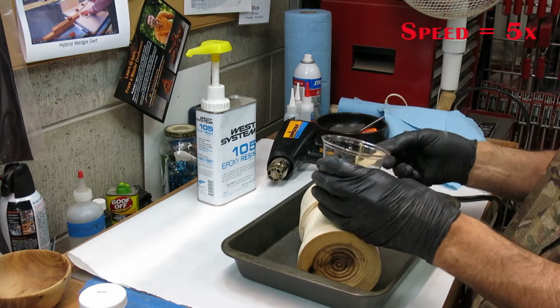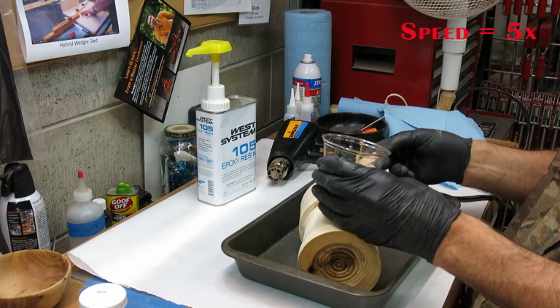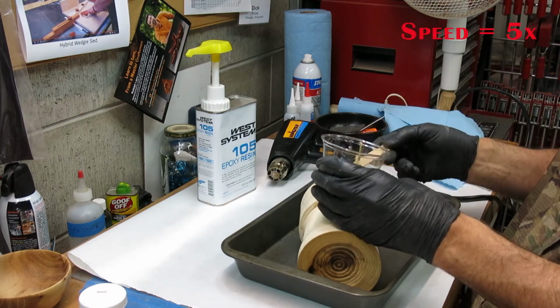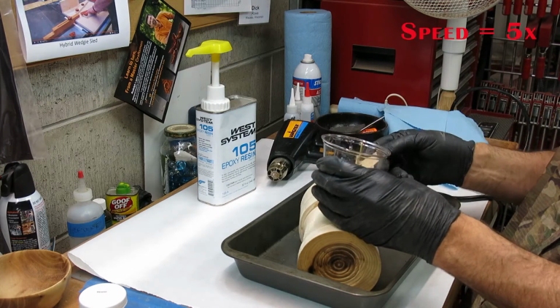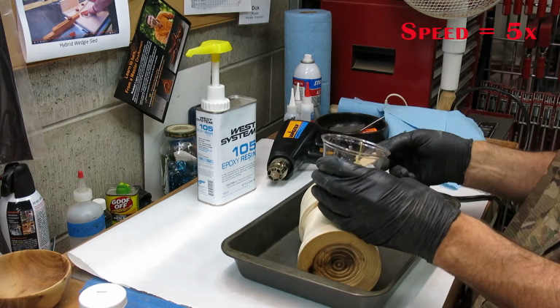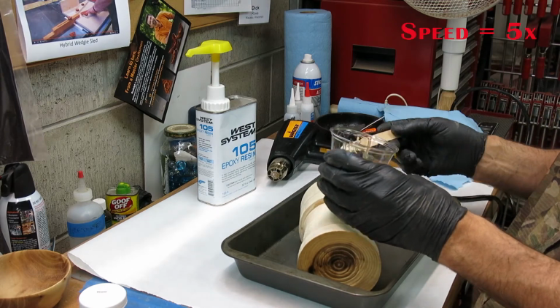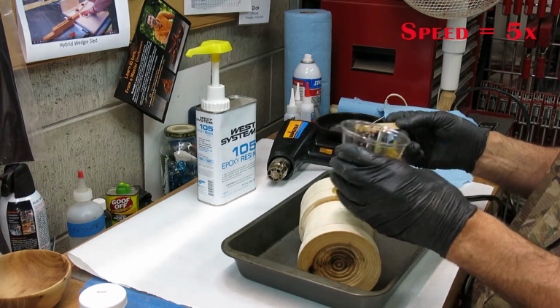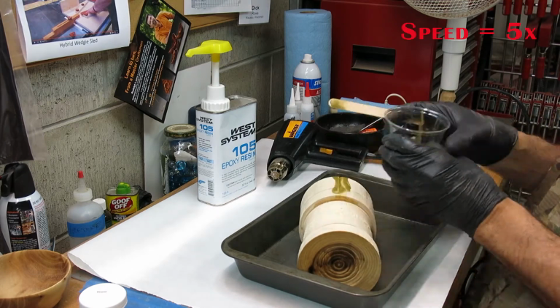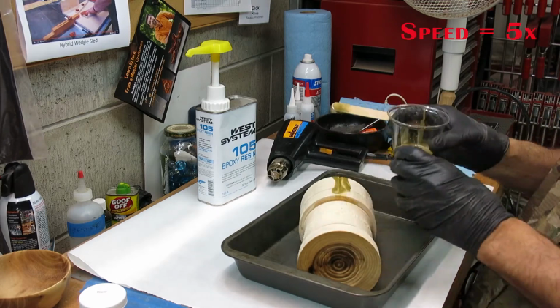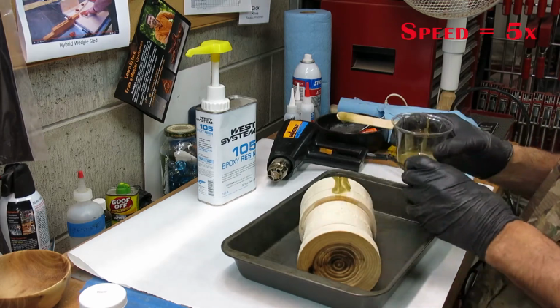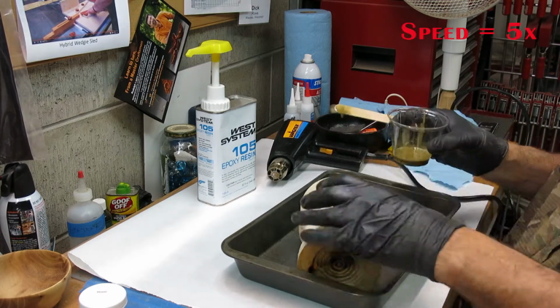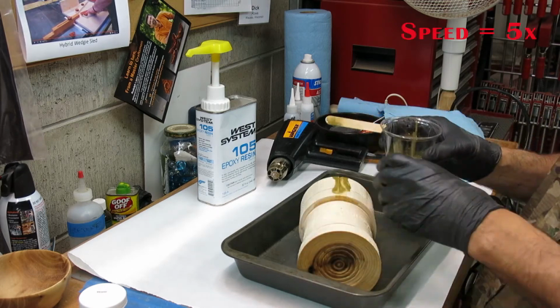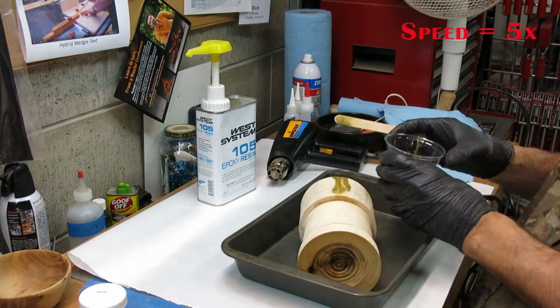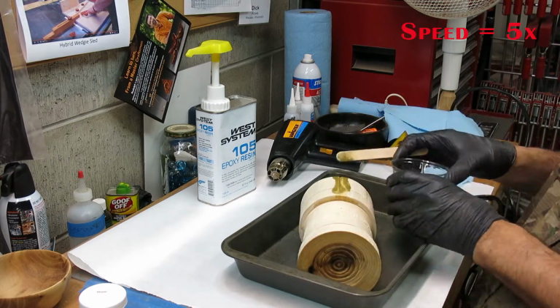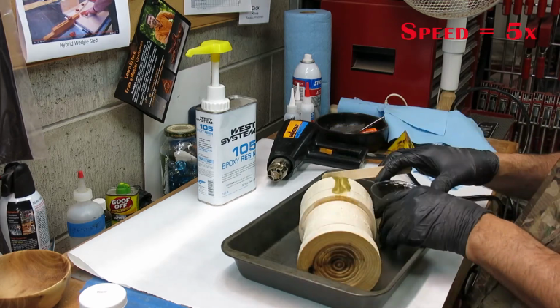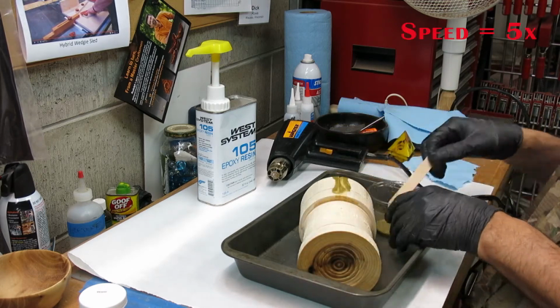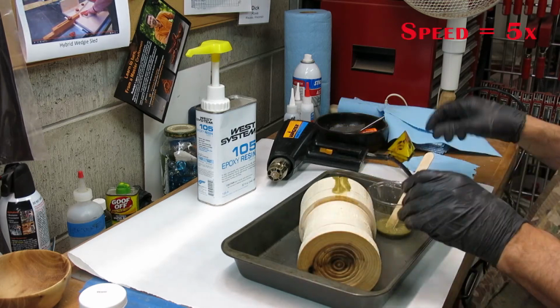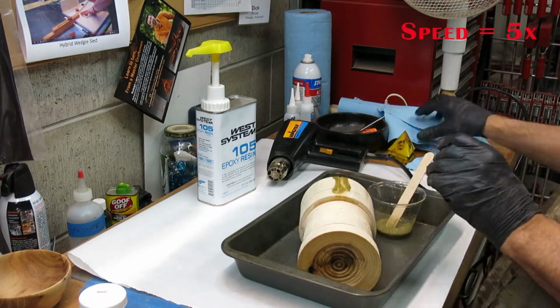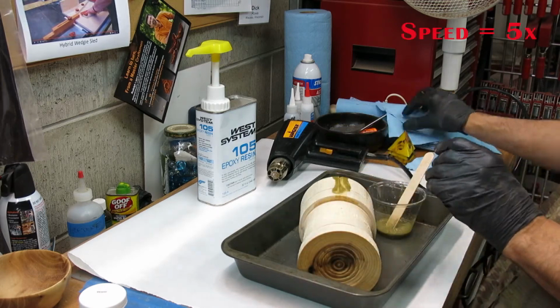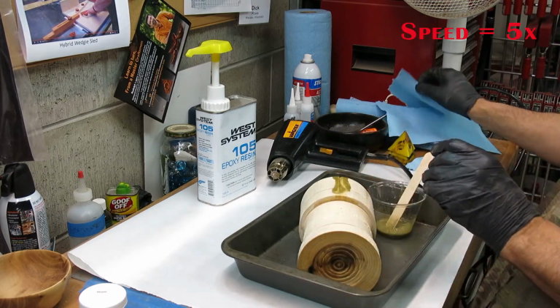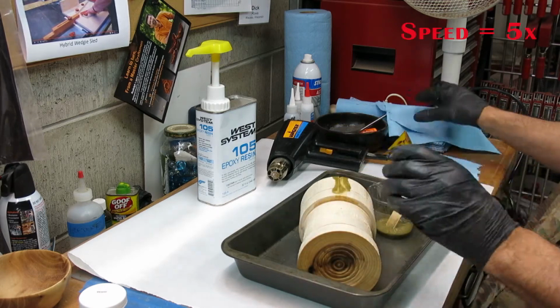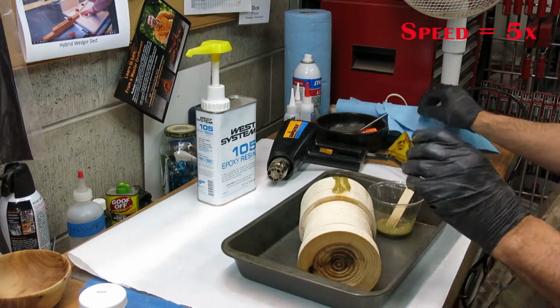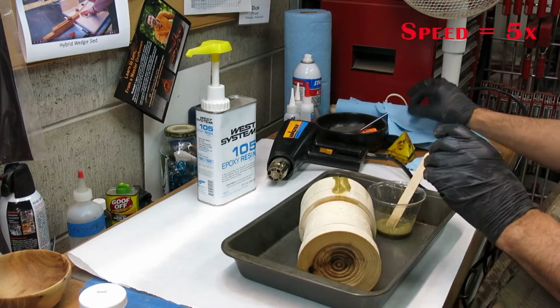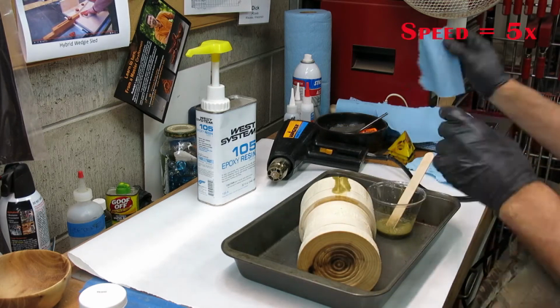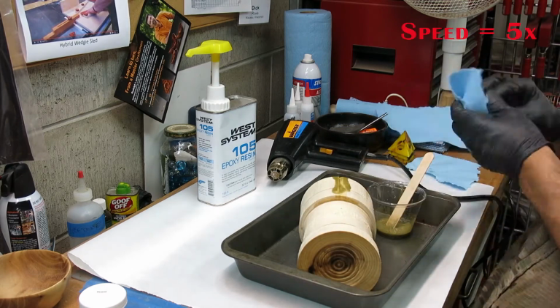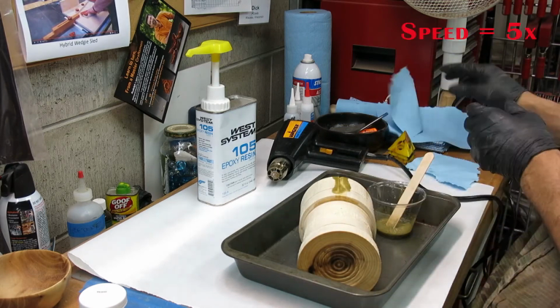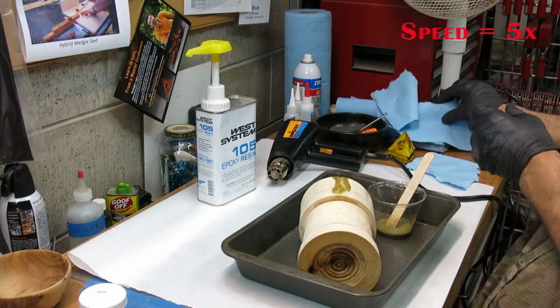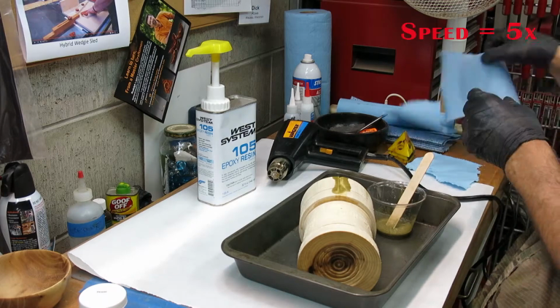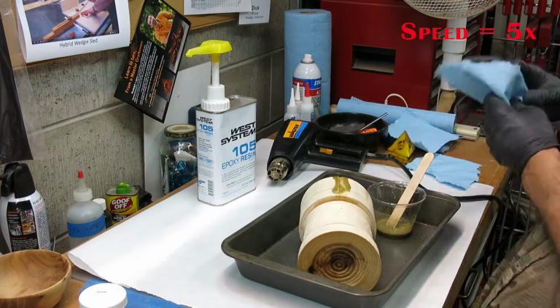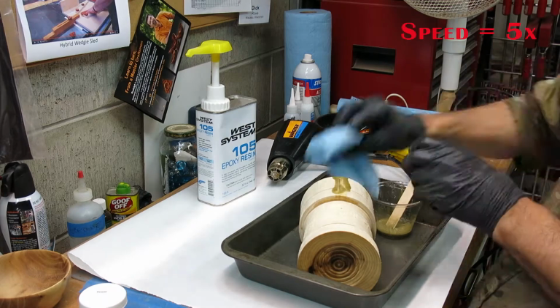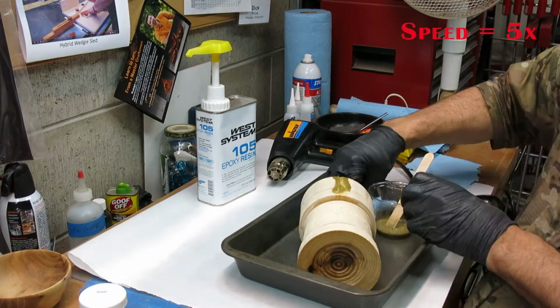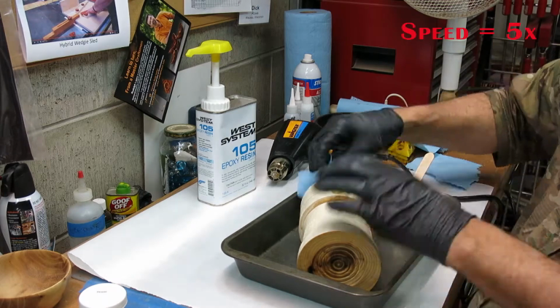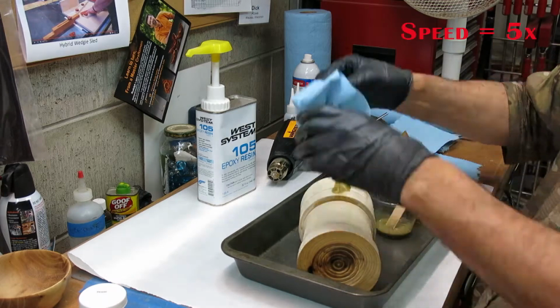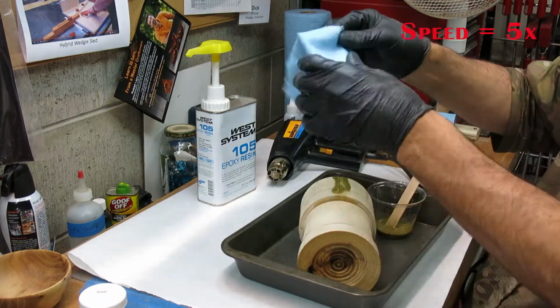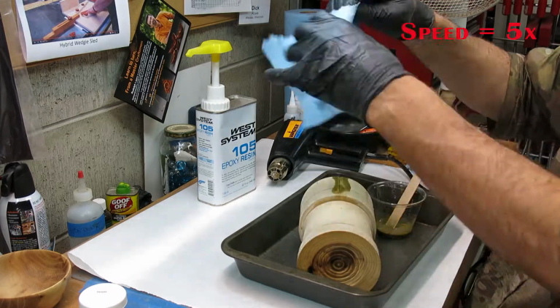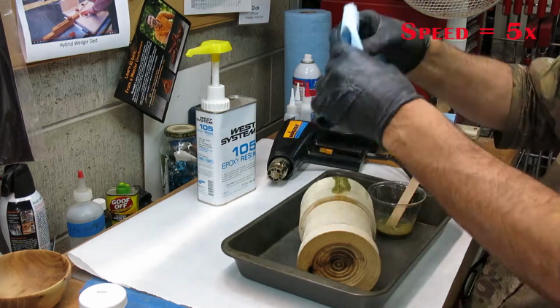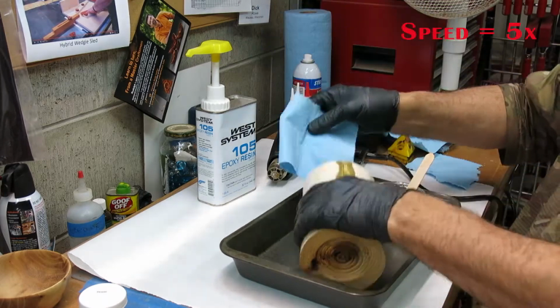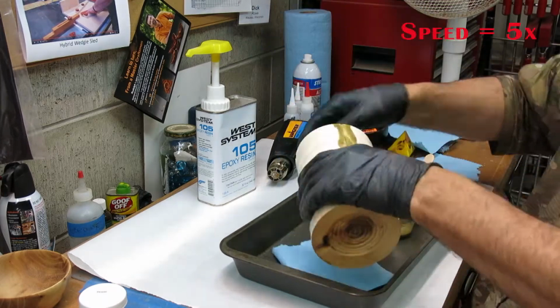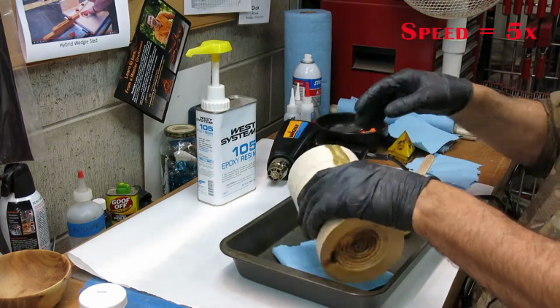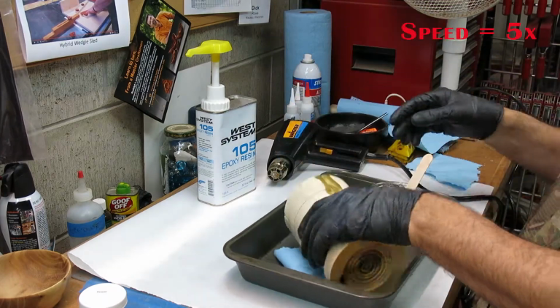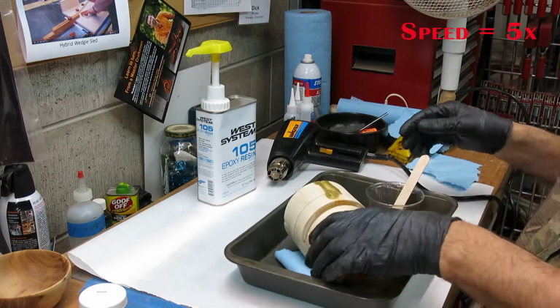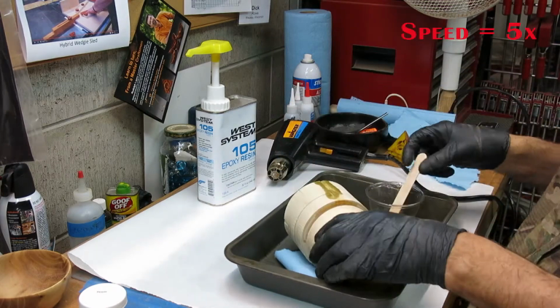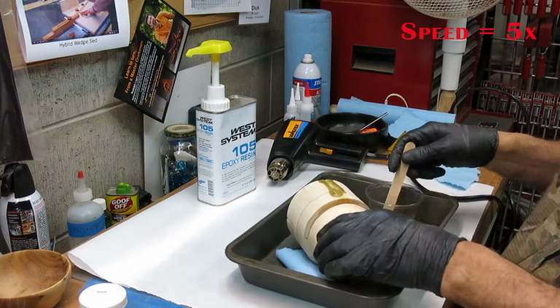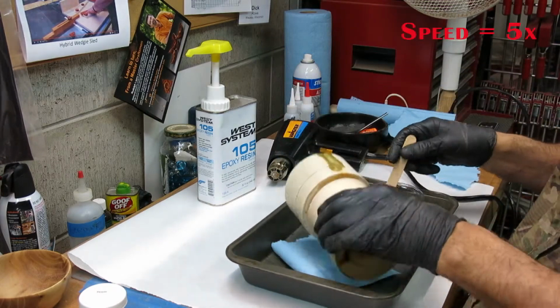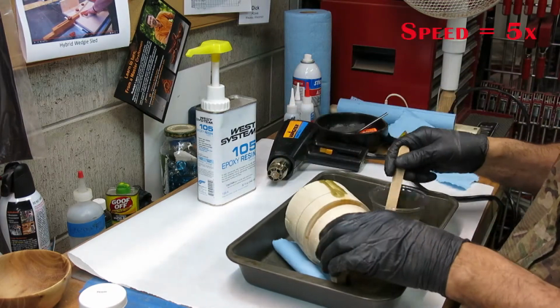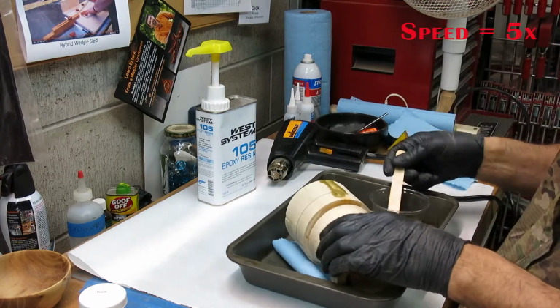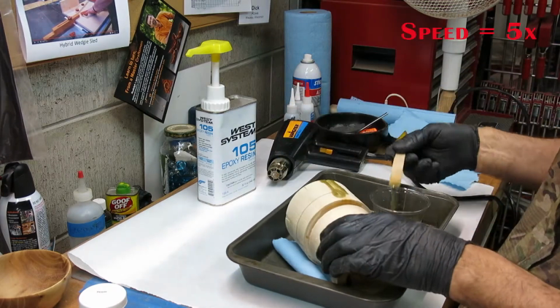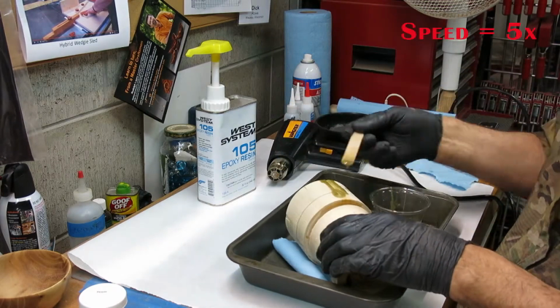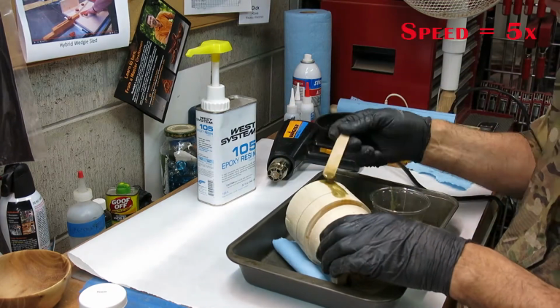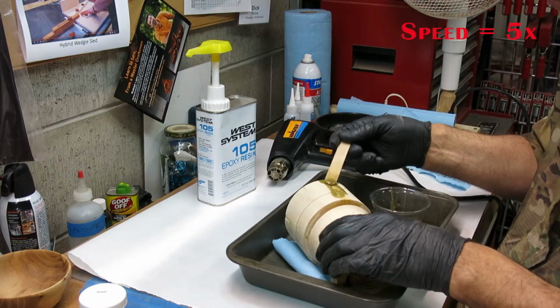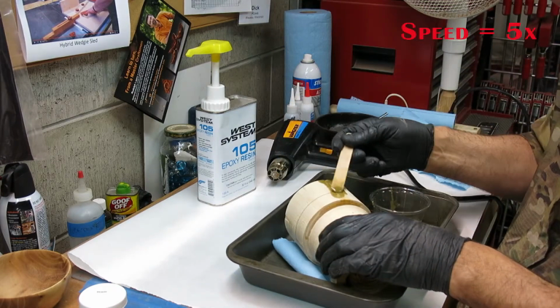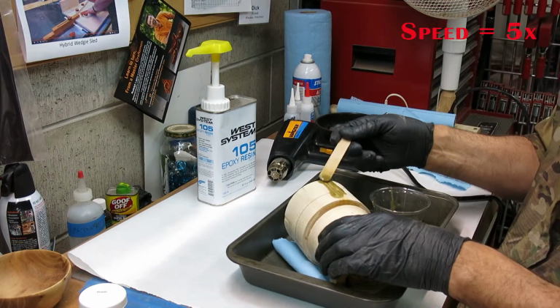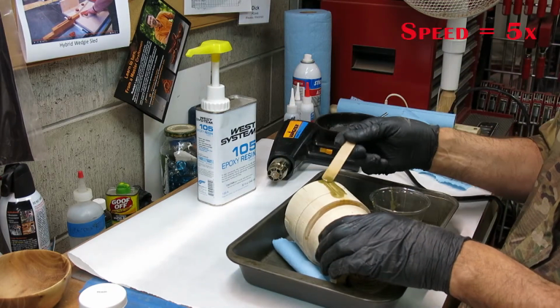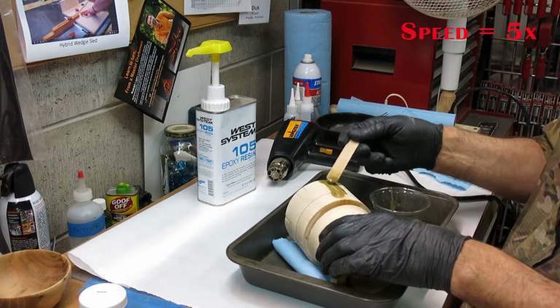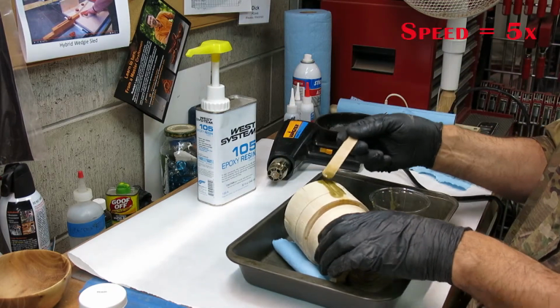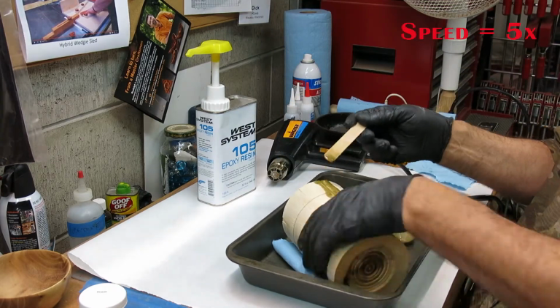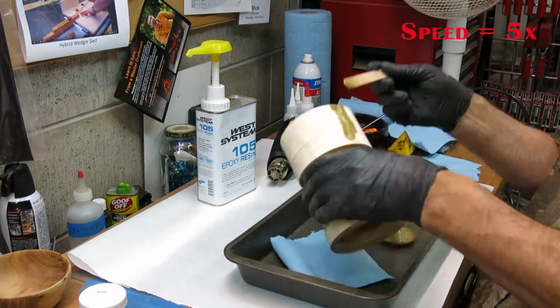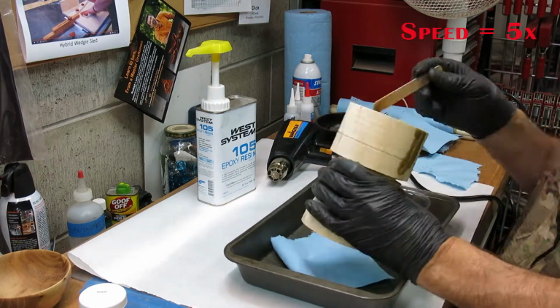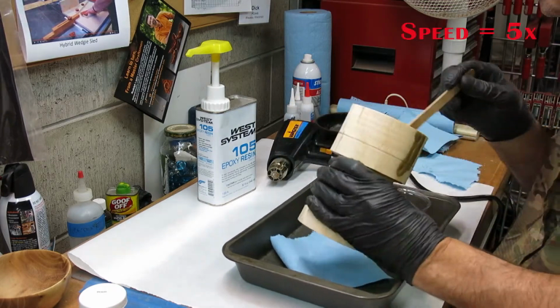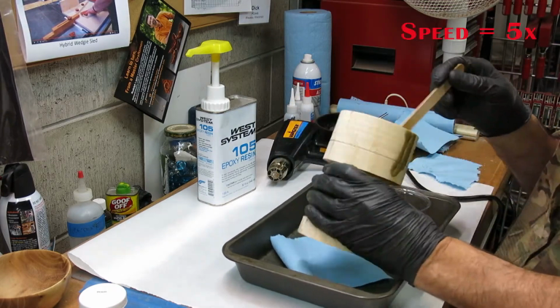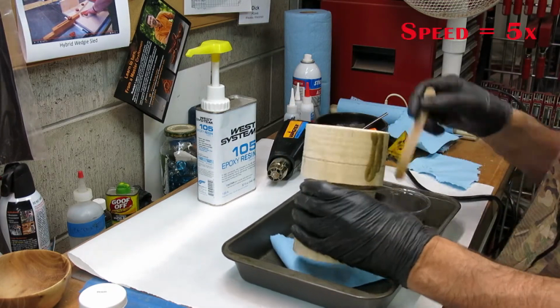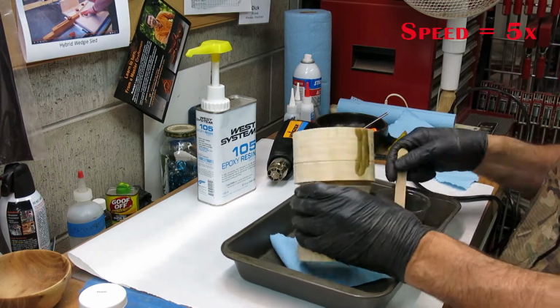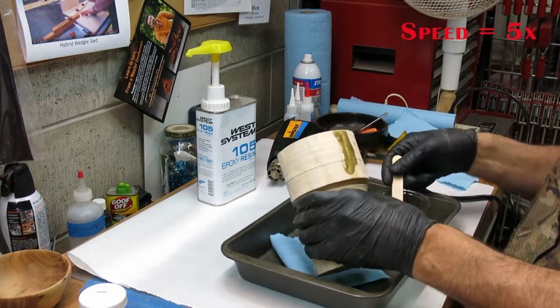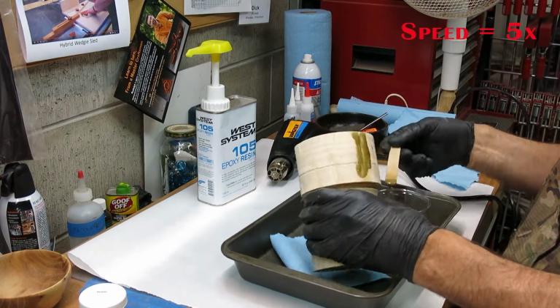Here I'm filling the major crack and getting ready to fill some of the other cracks that are in the bowl portion of the piece.